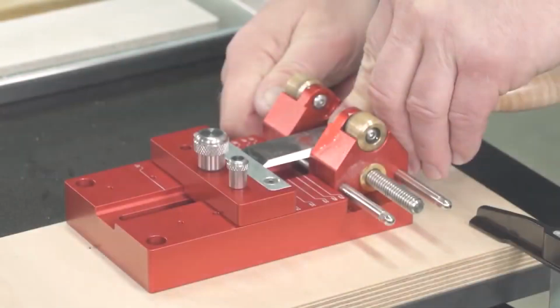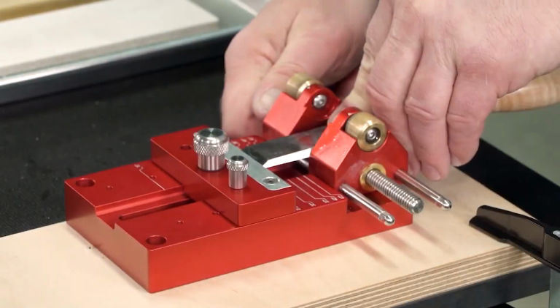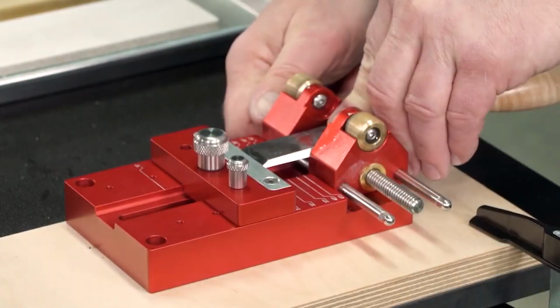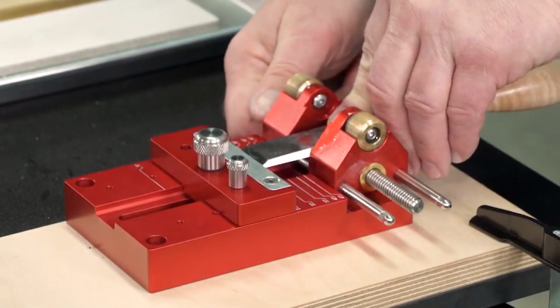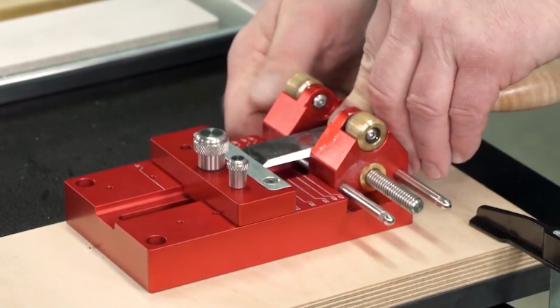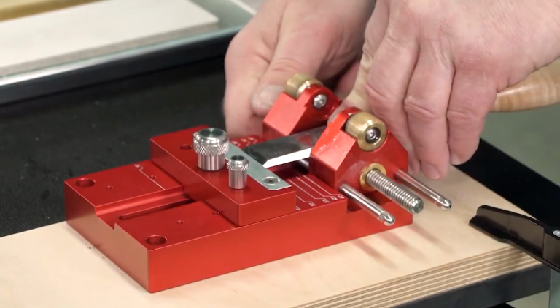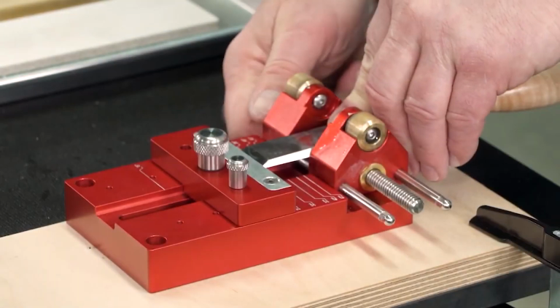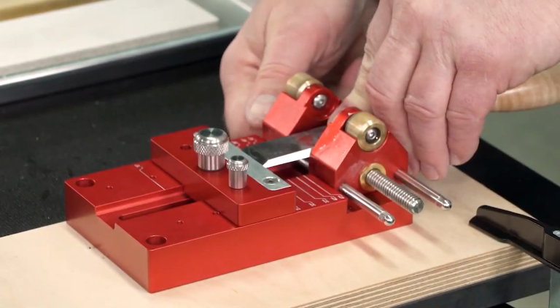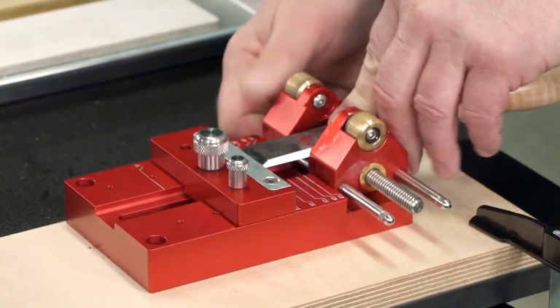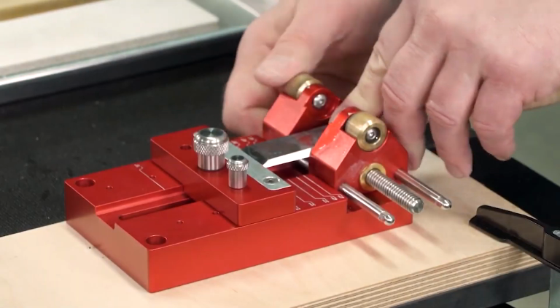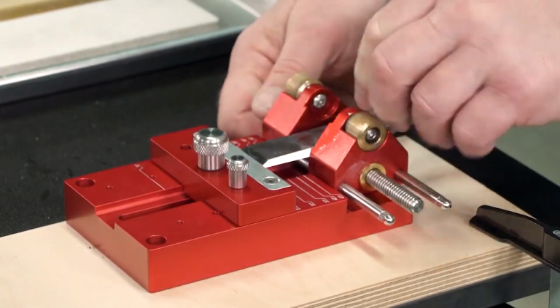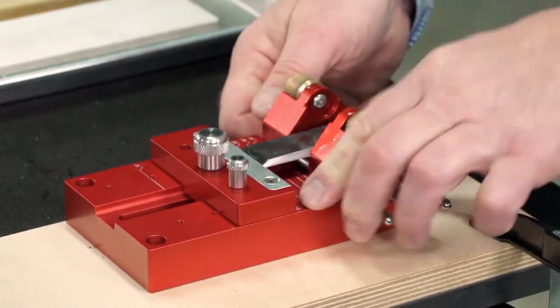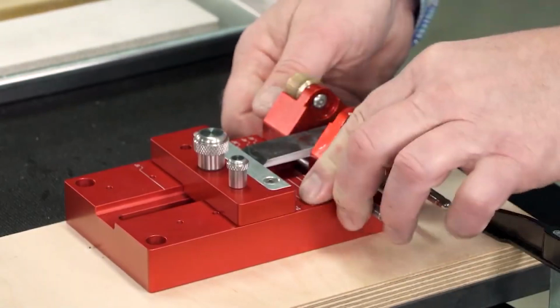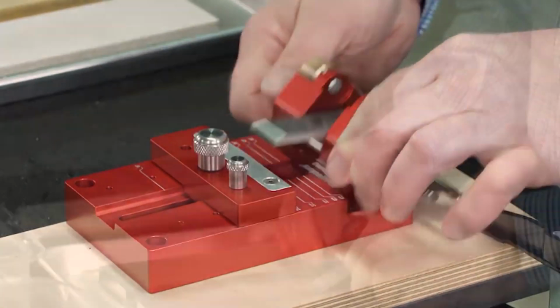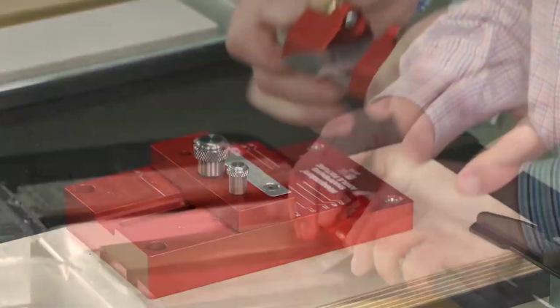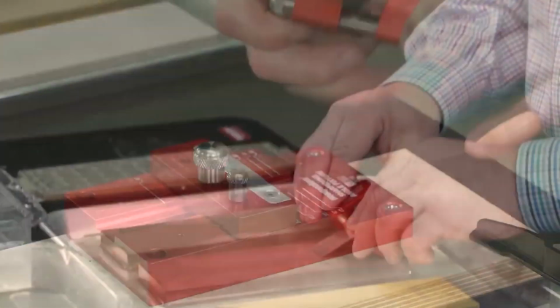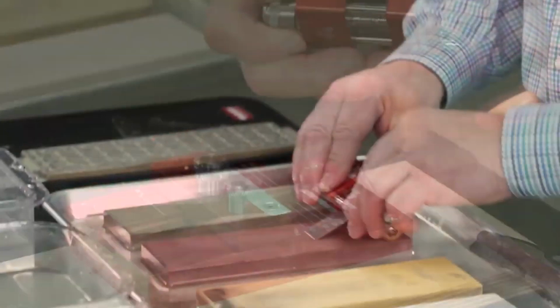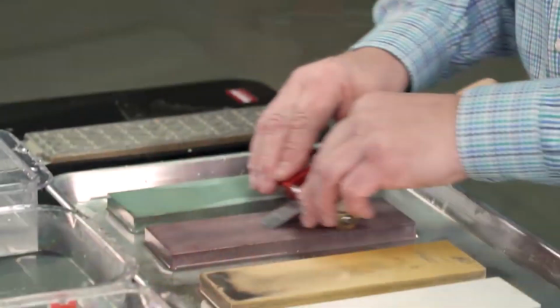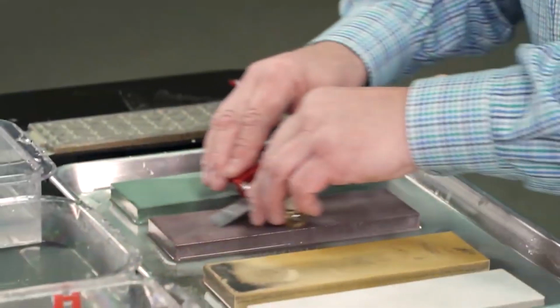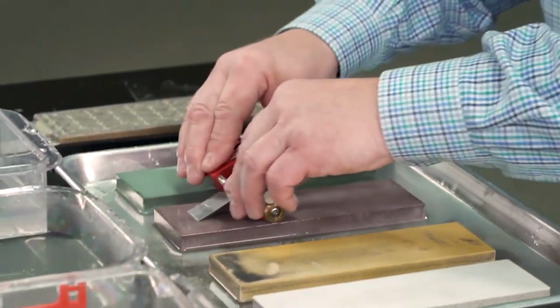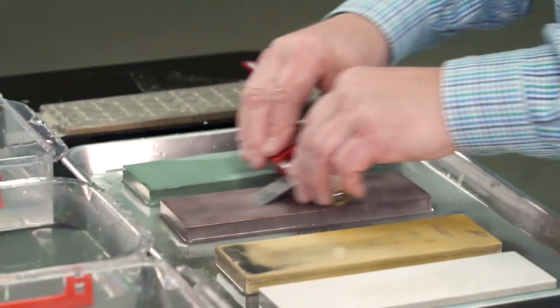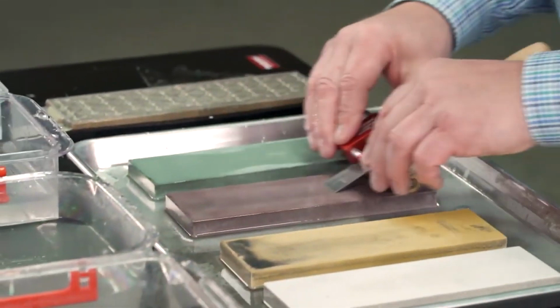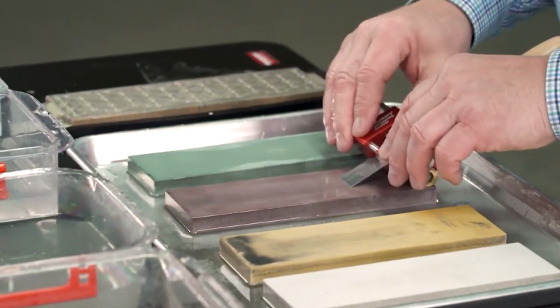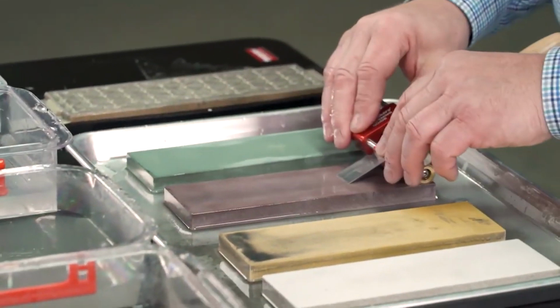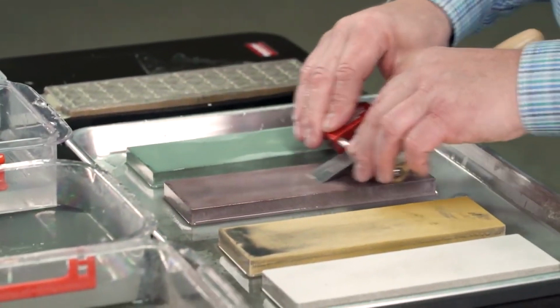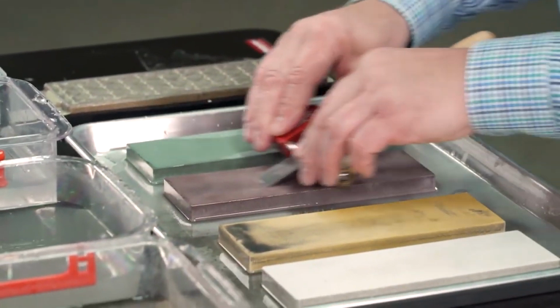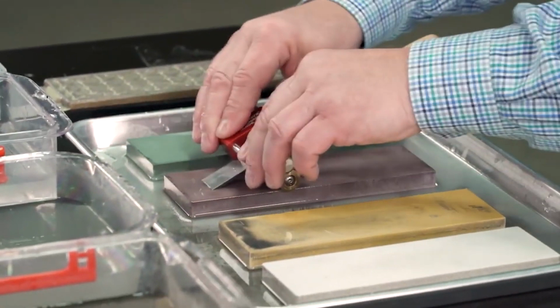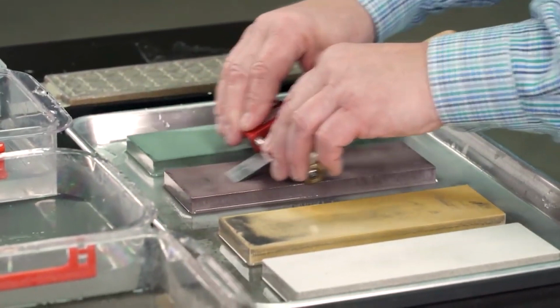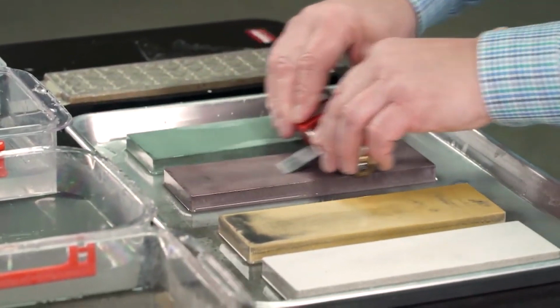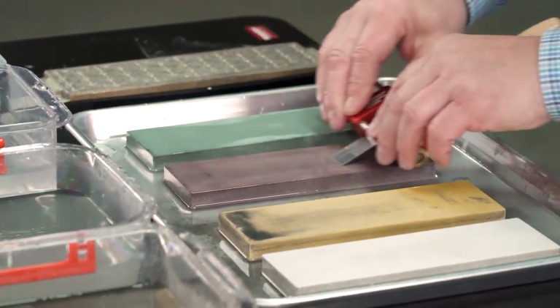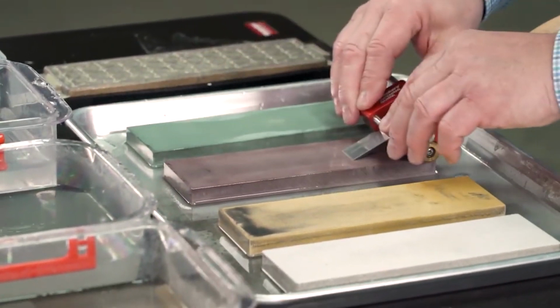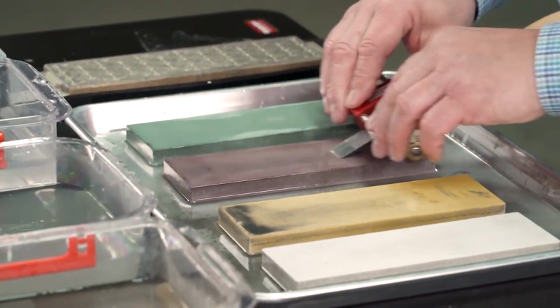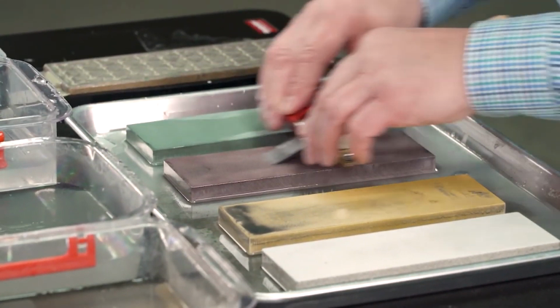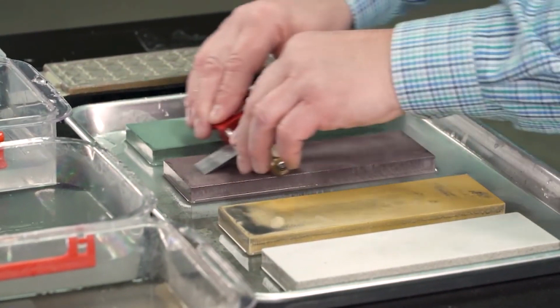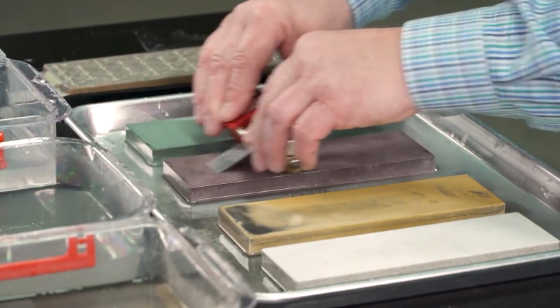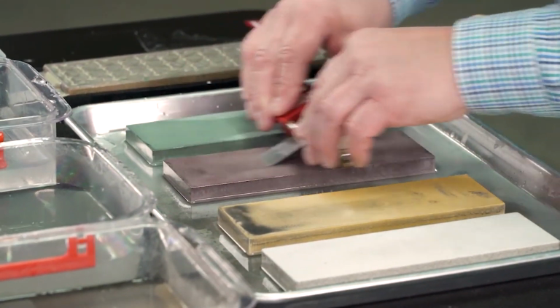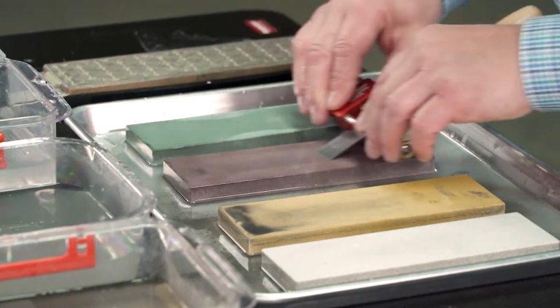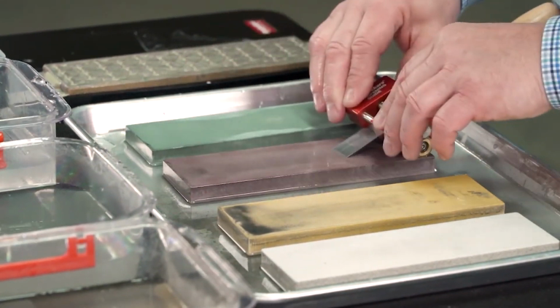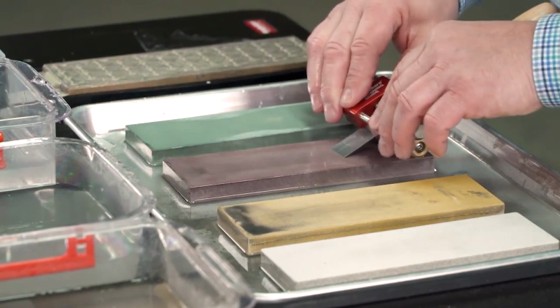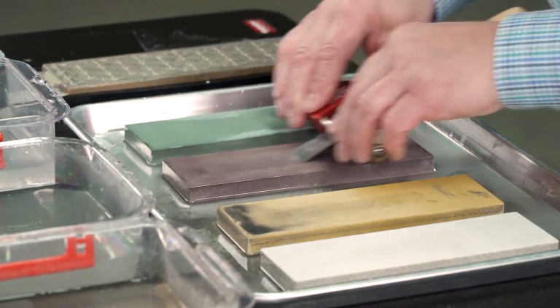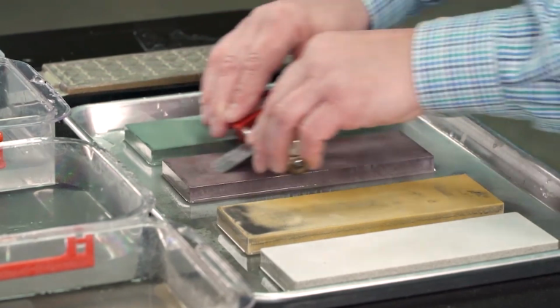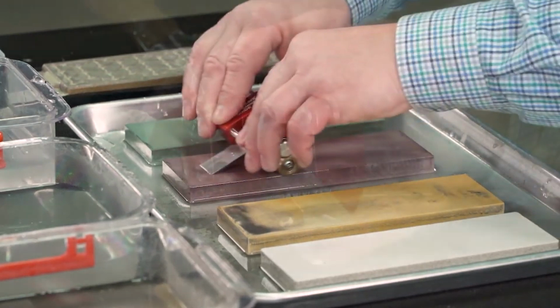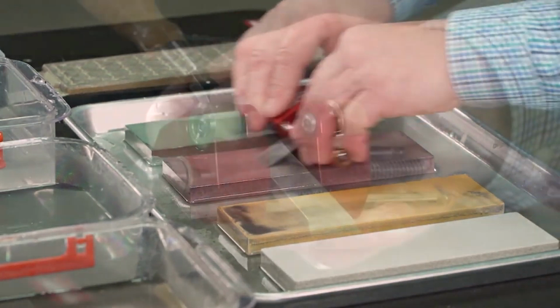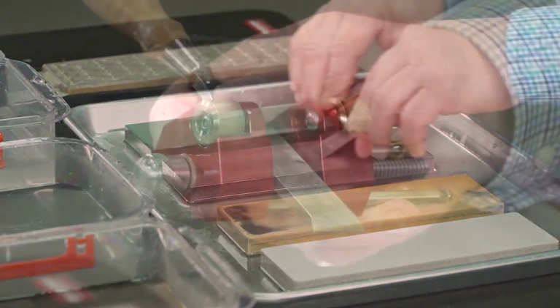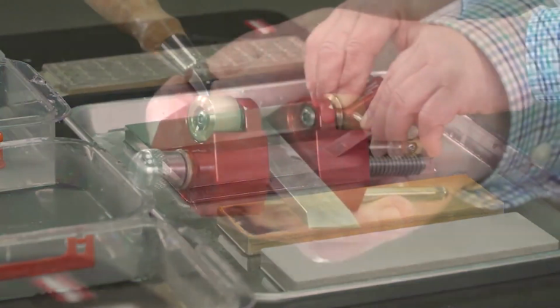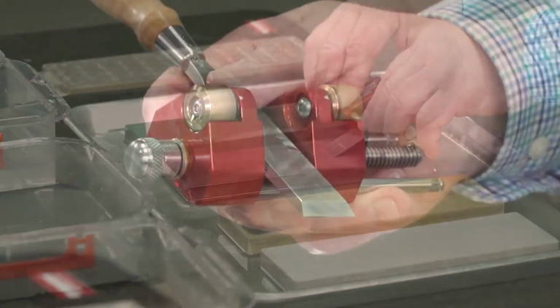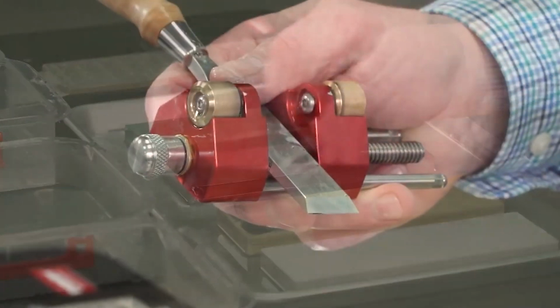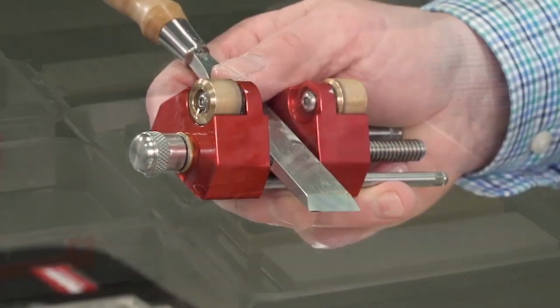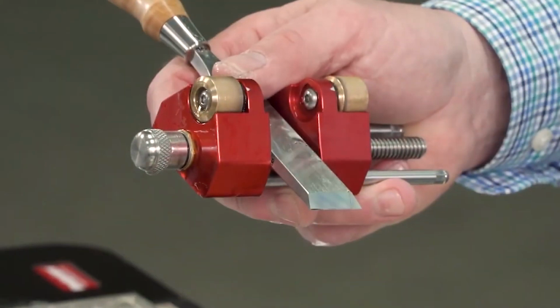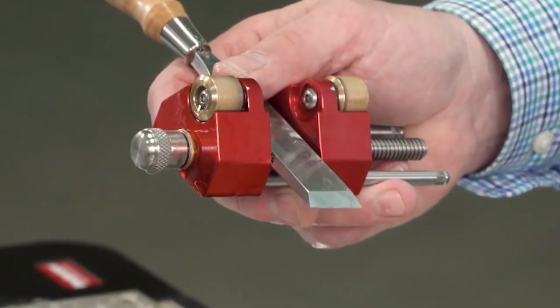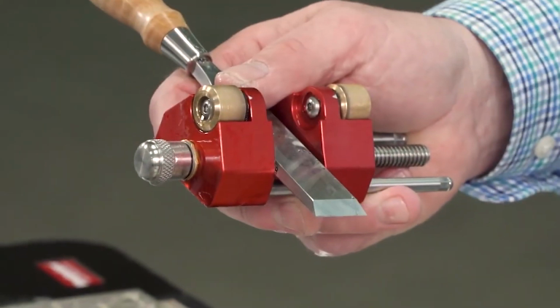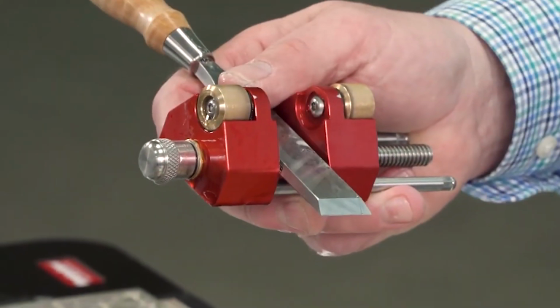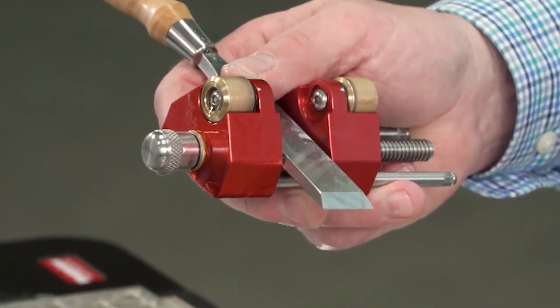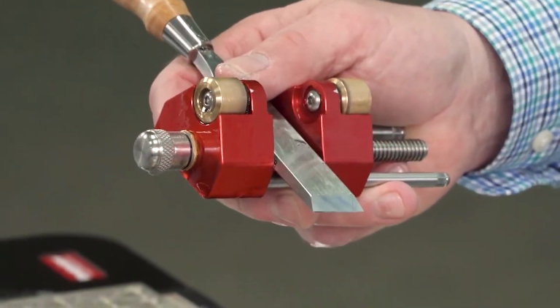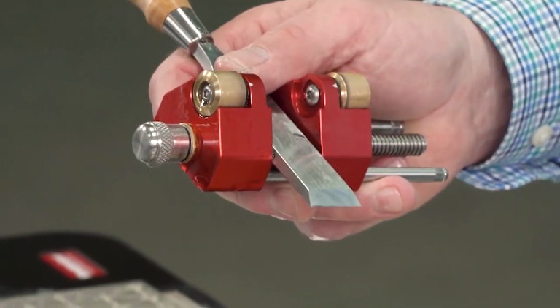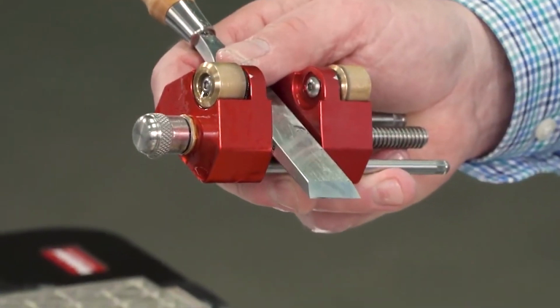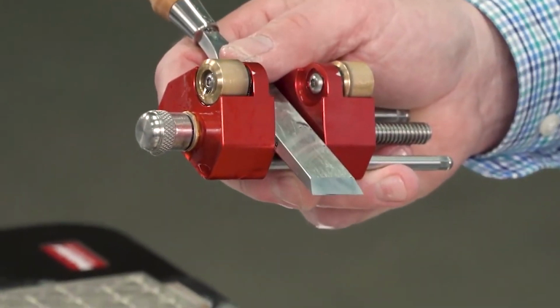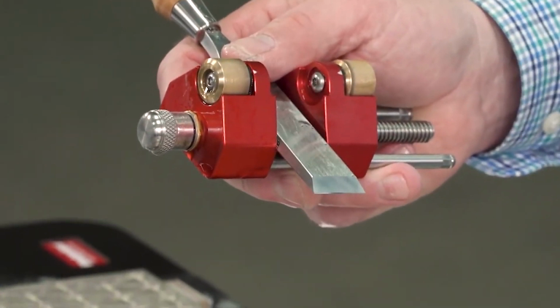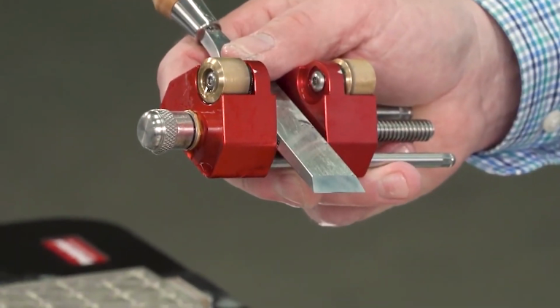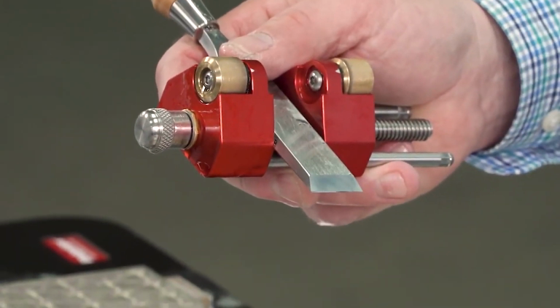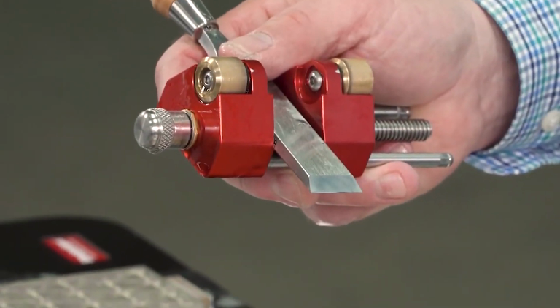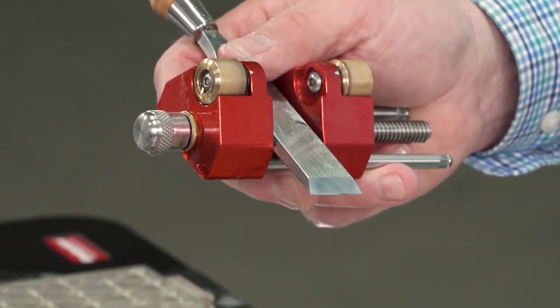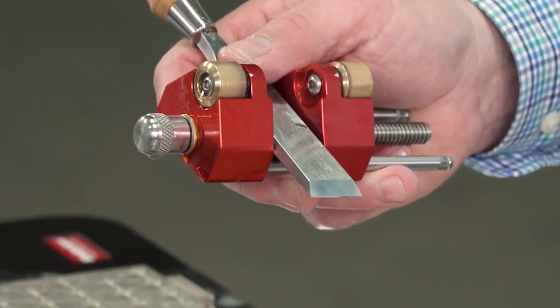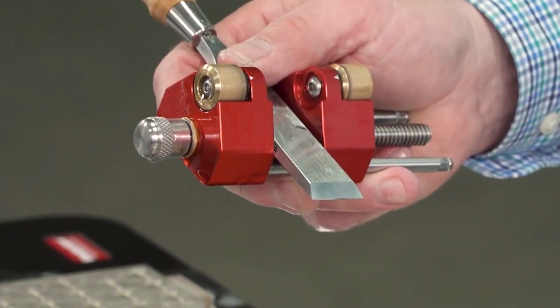The Woodpeckers crew is hard at work on the one-time tool sharpening system, which has parts made all over our shop.